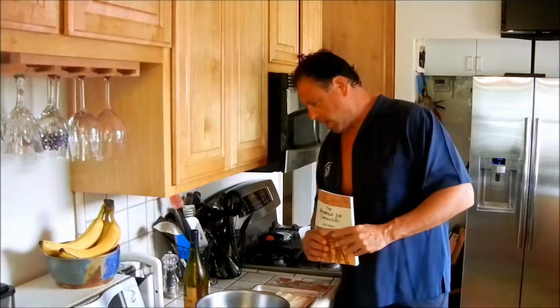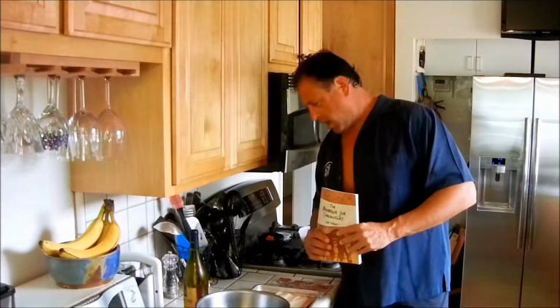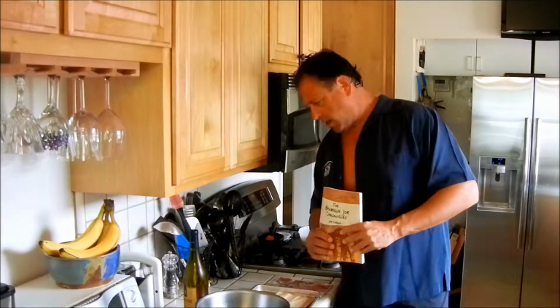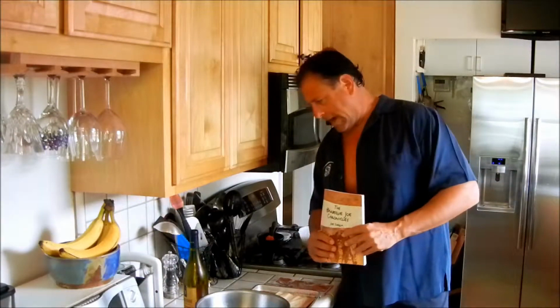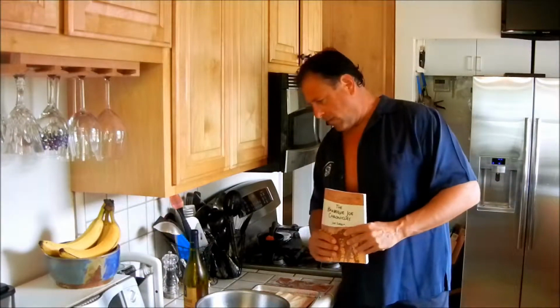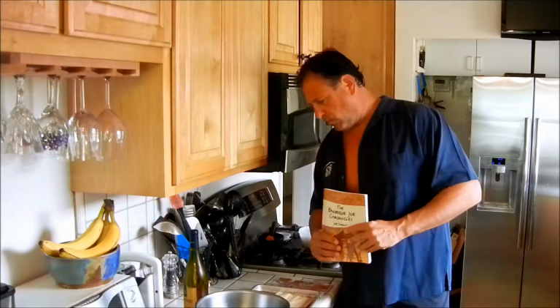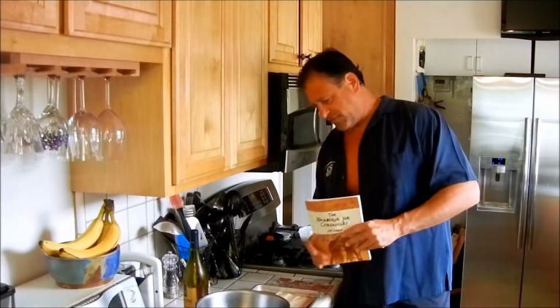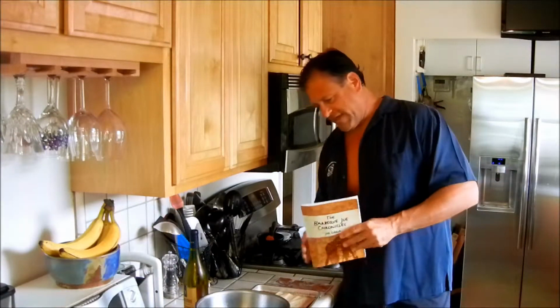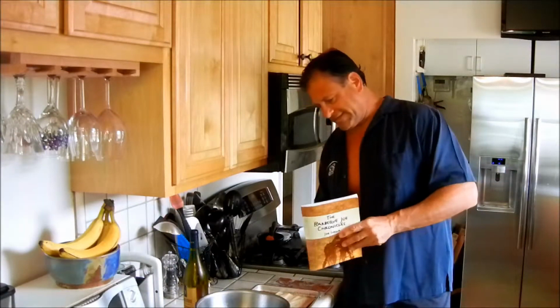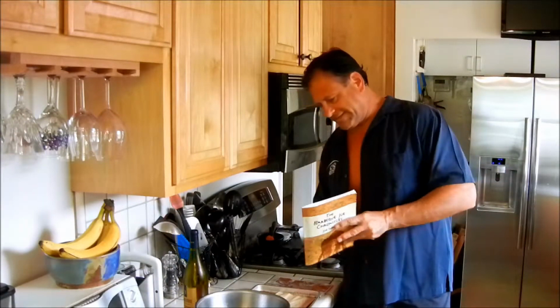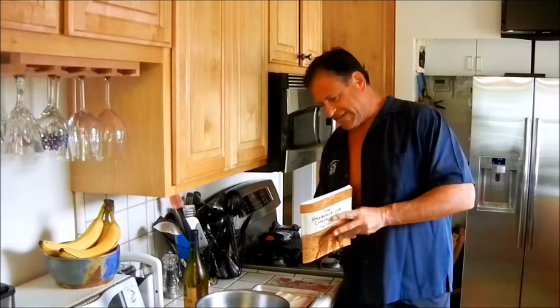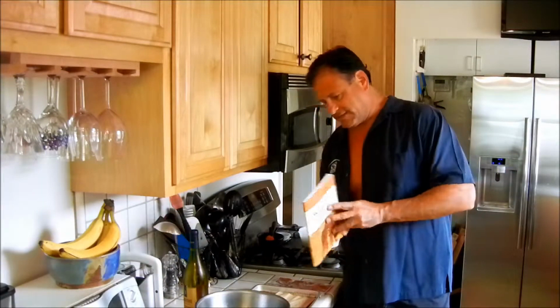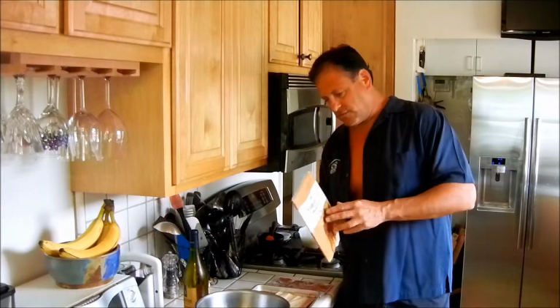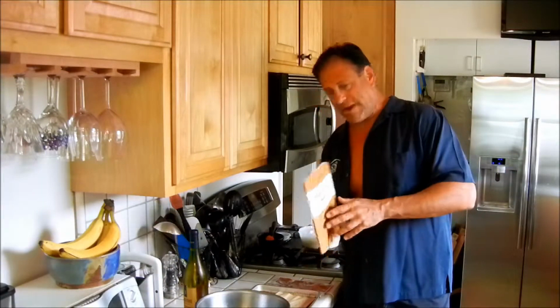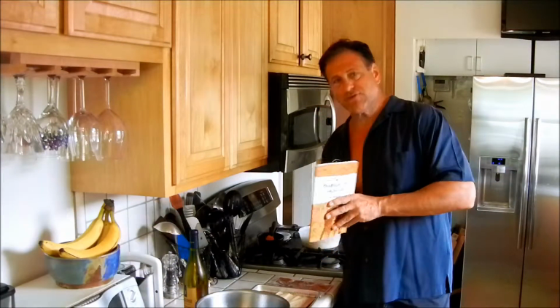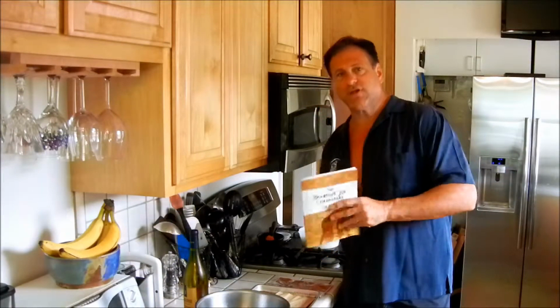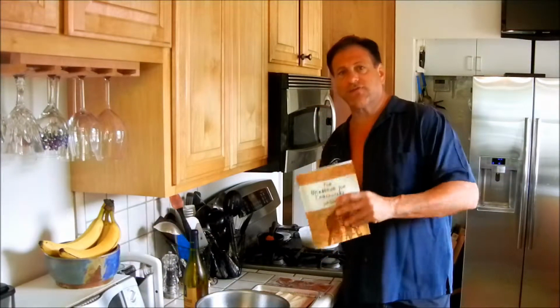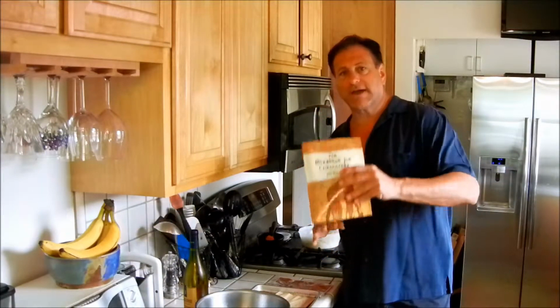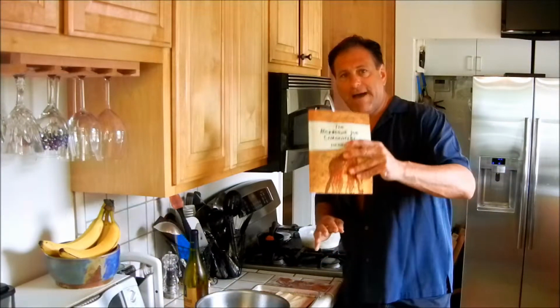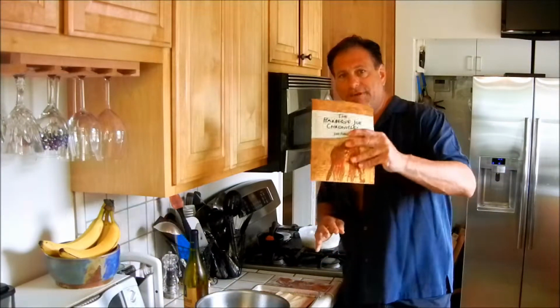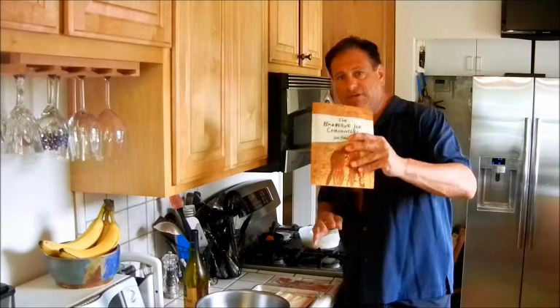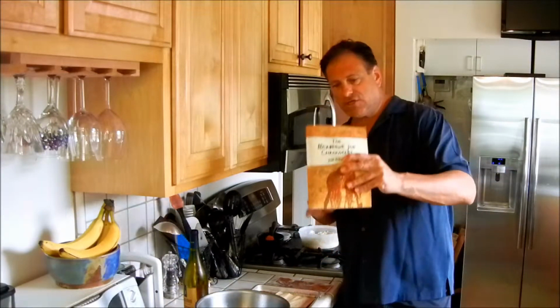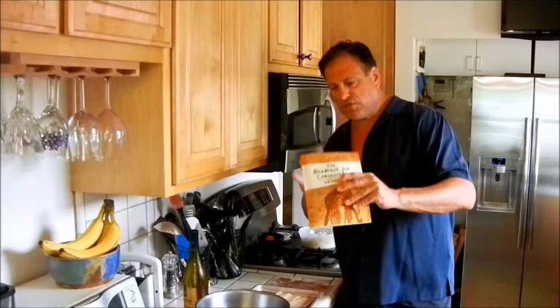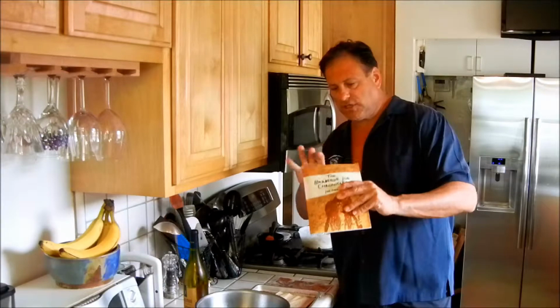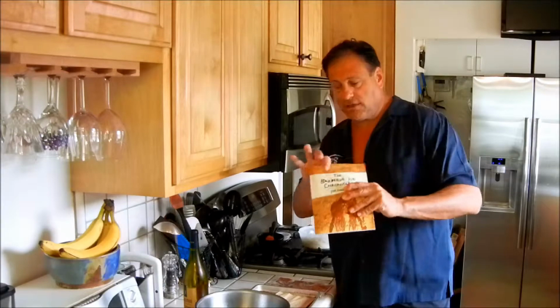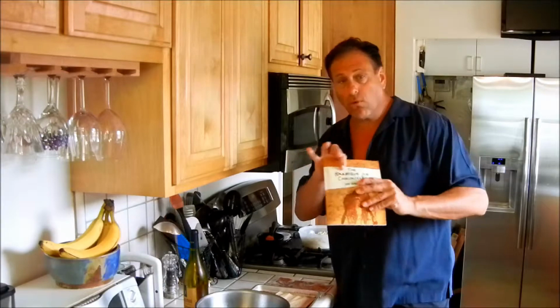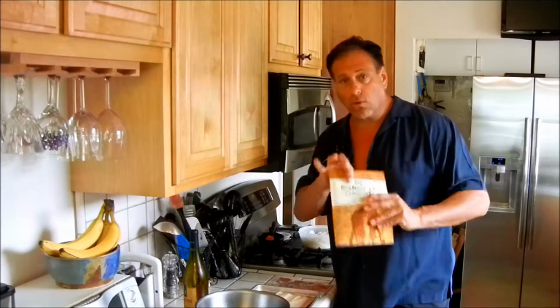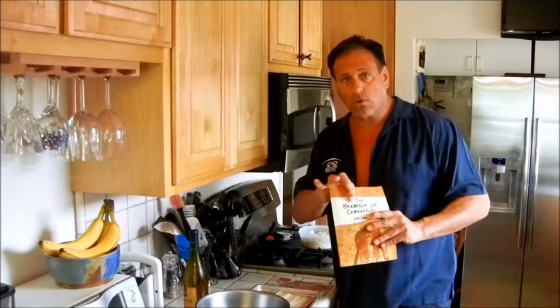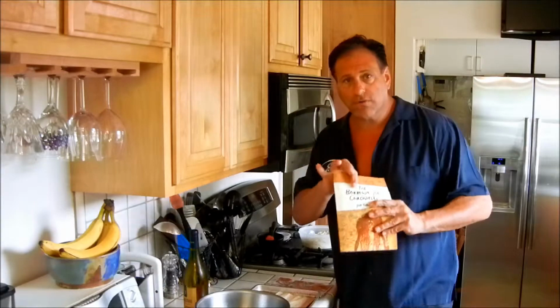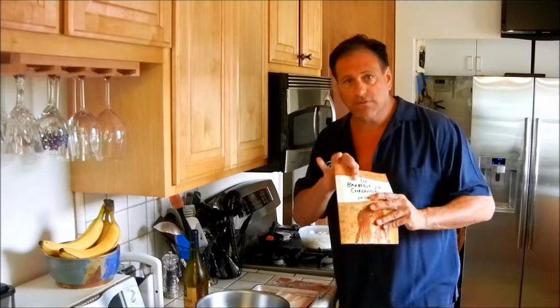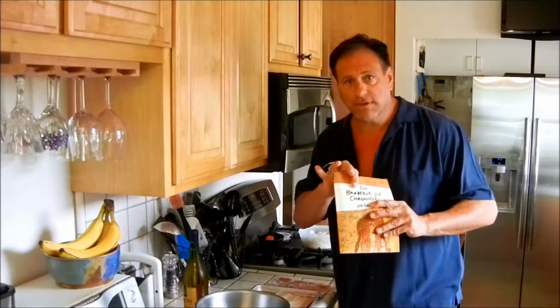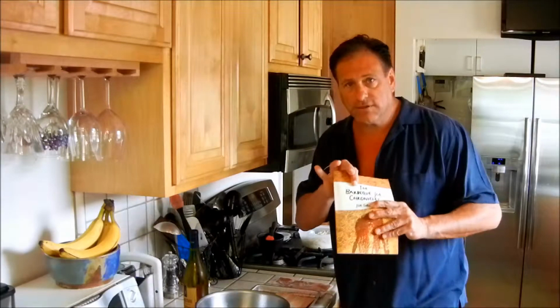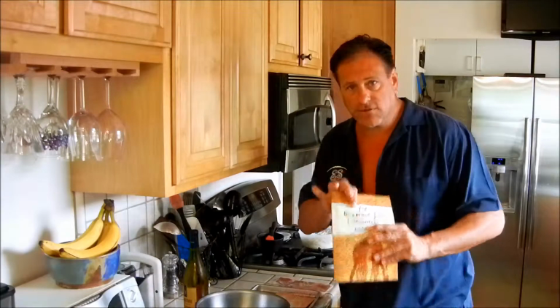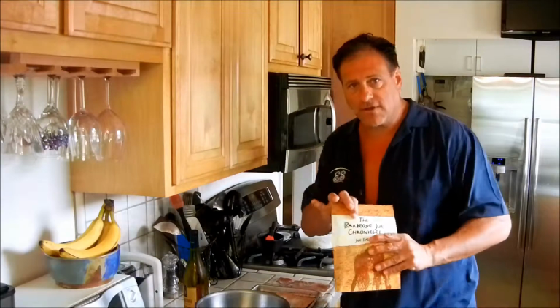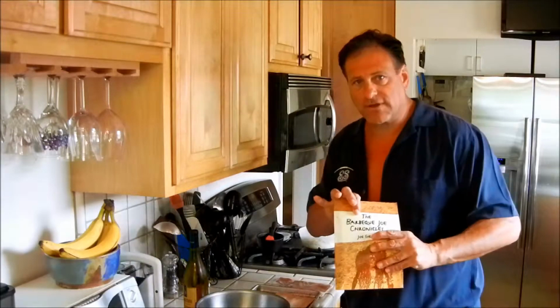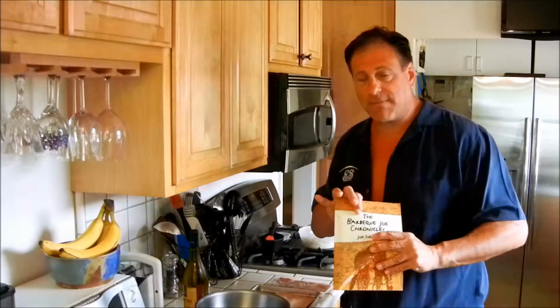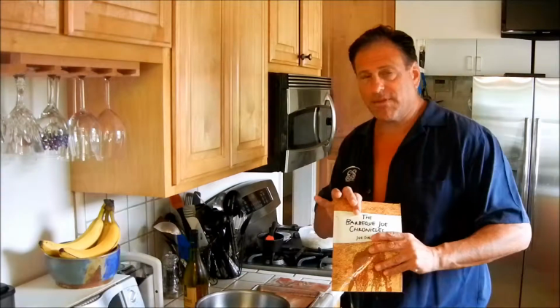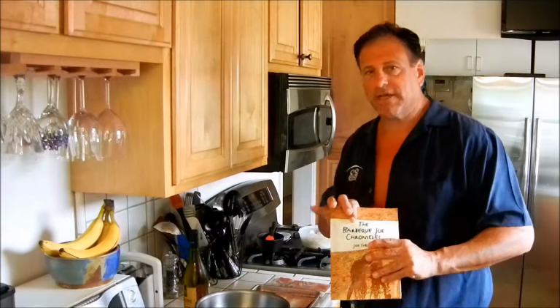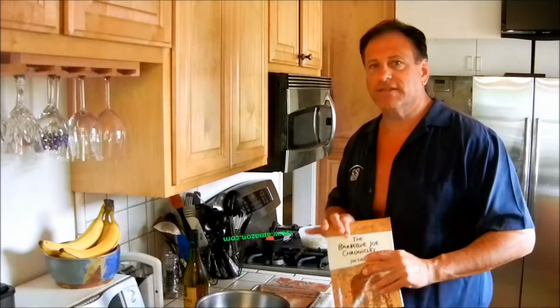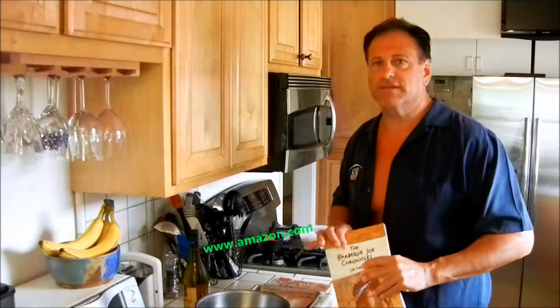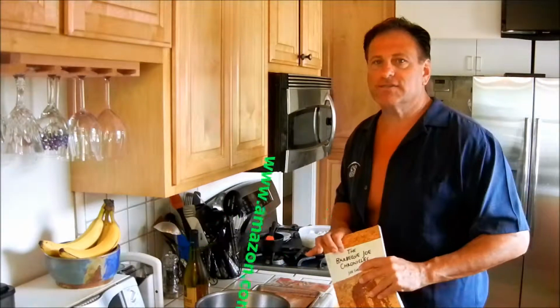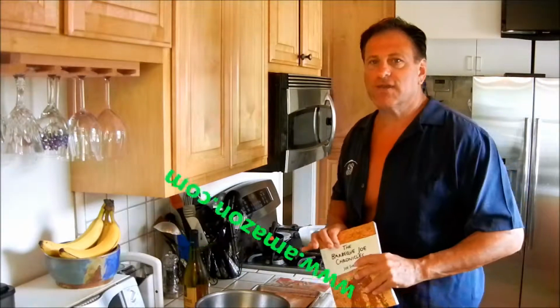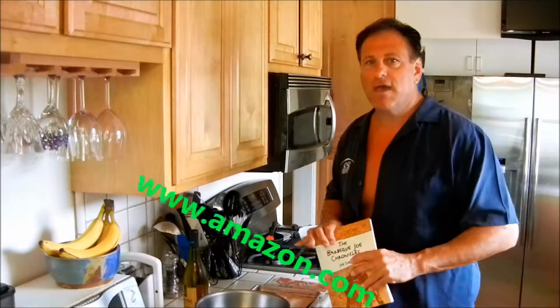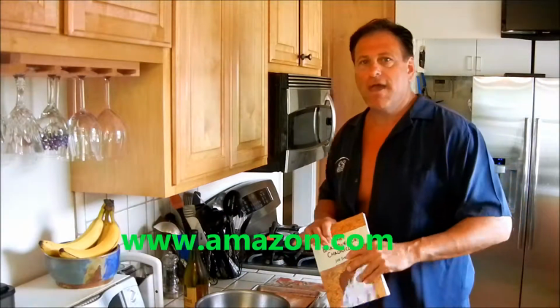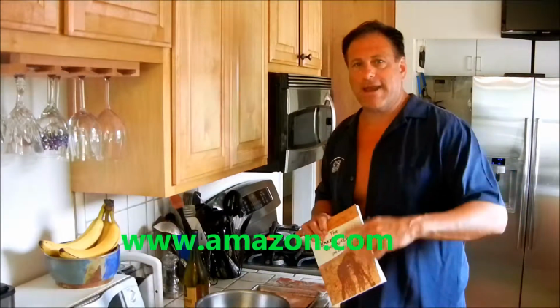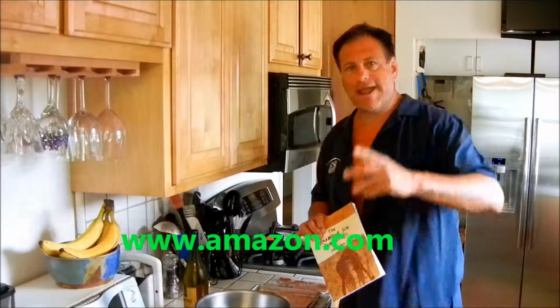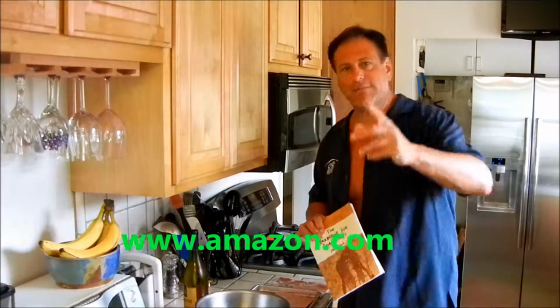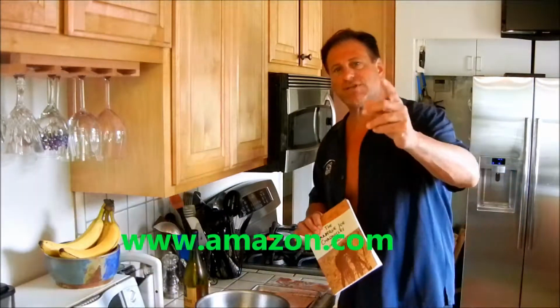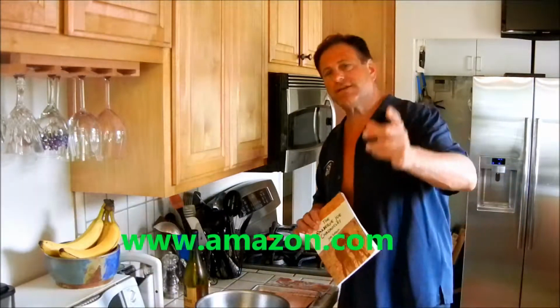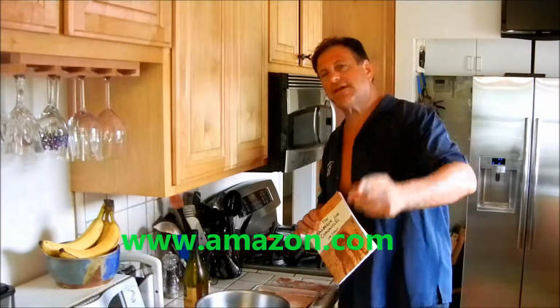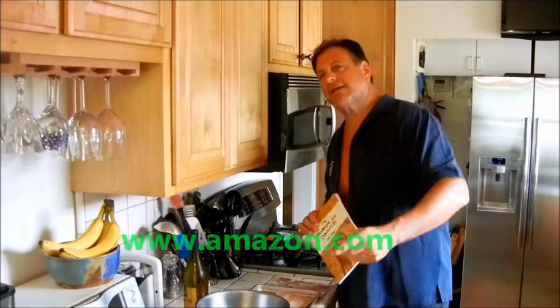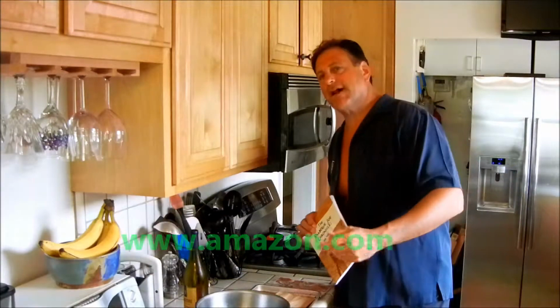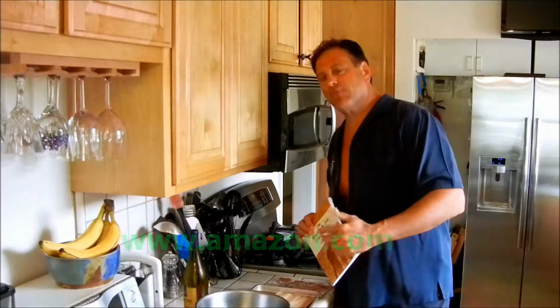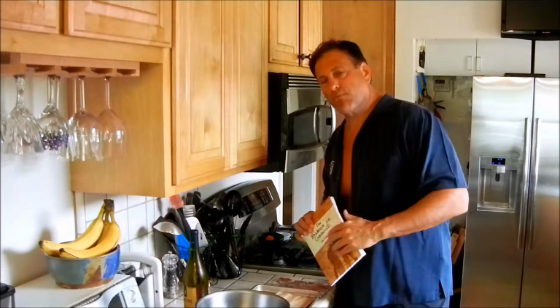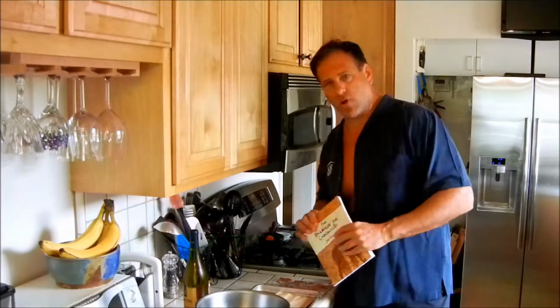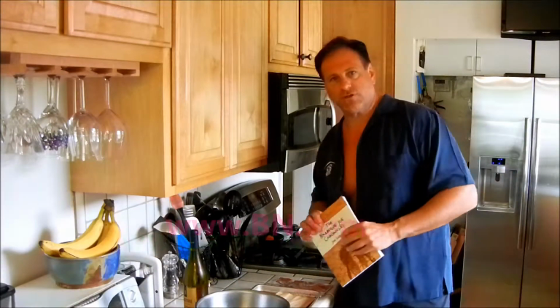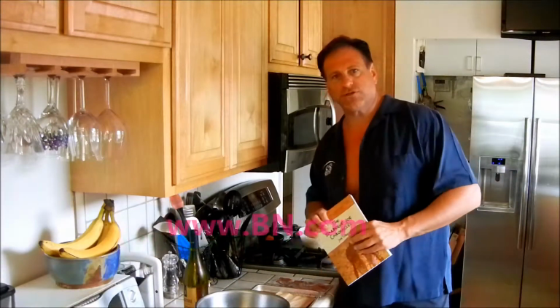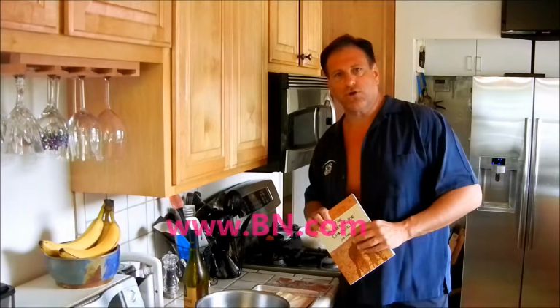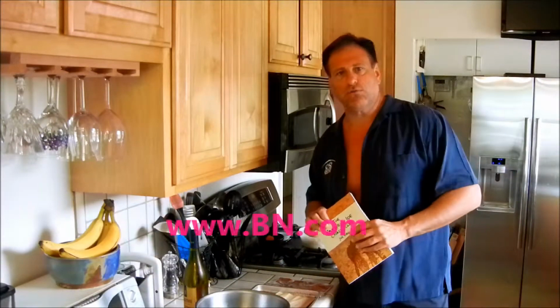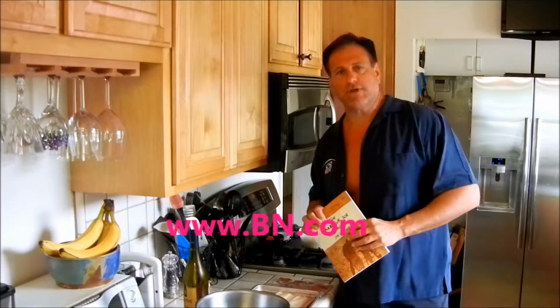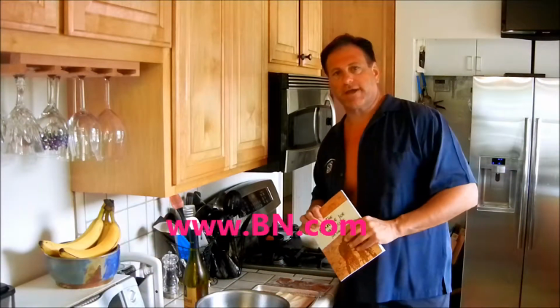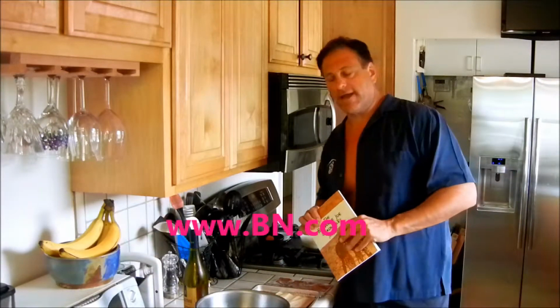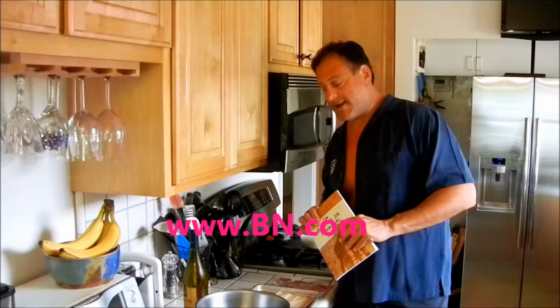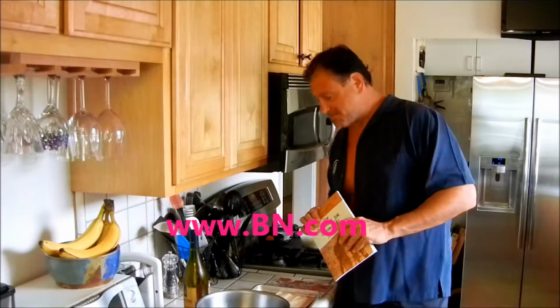Grab yourself a copy digitally or the soft copy like this at Amazon.com or BarnesandNoble.com.